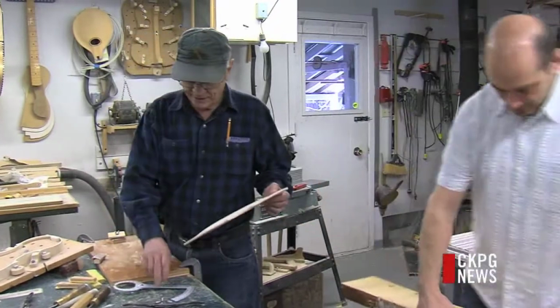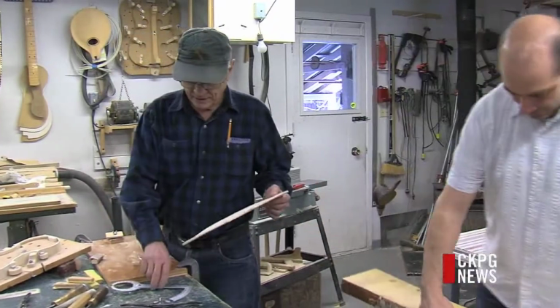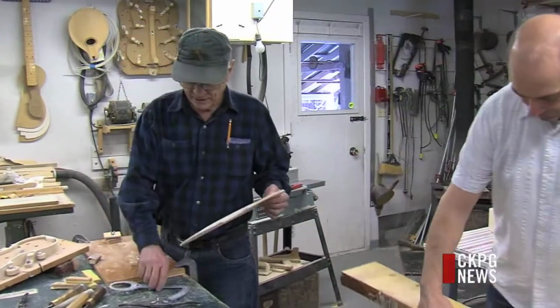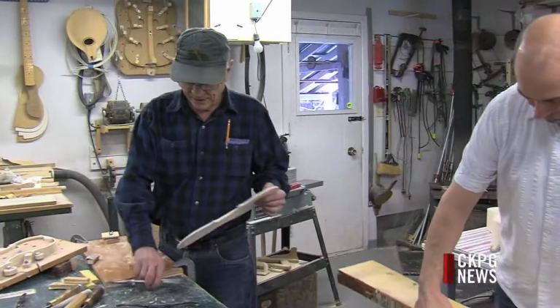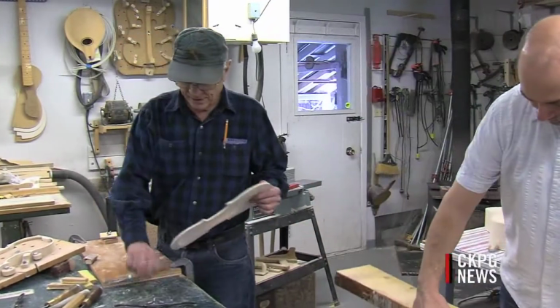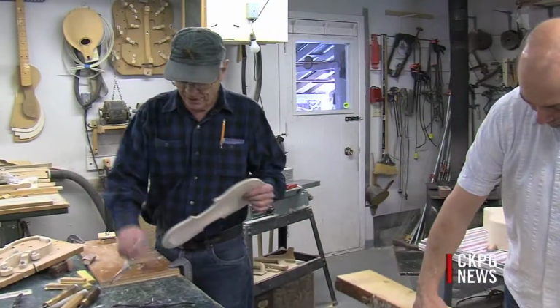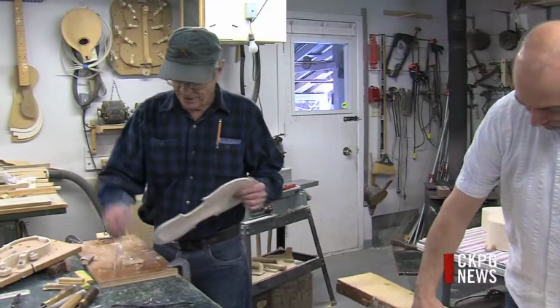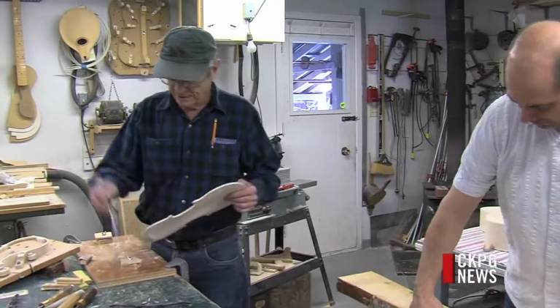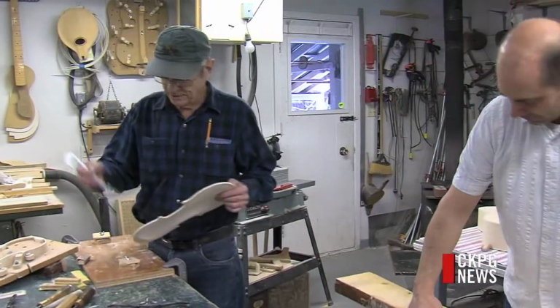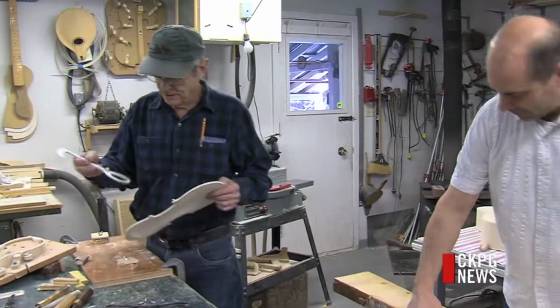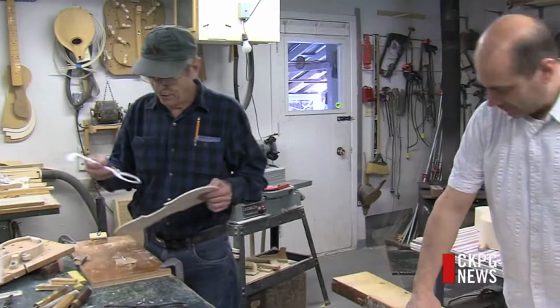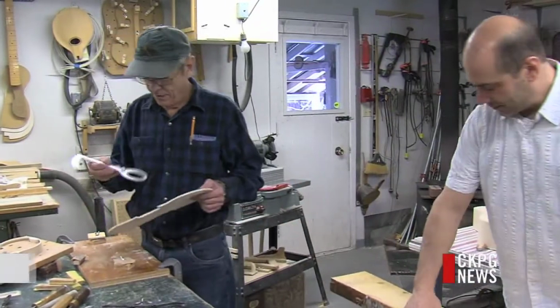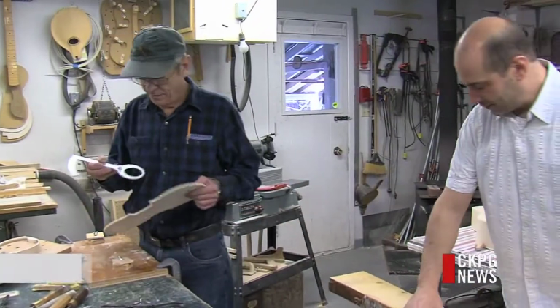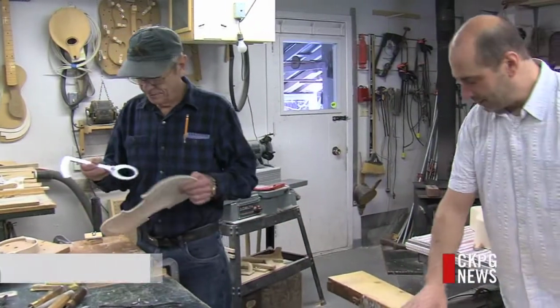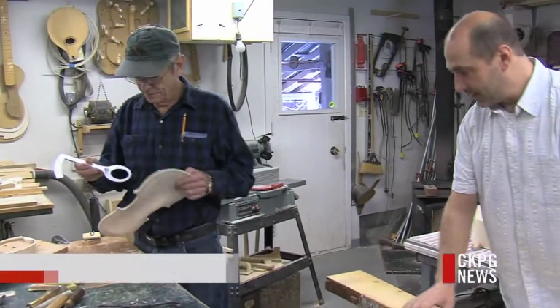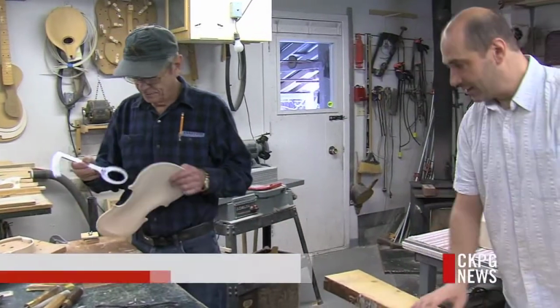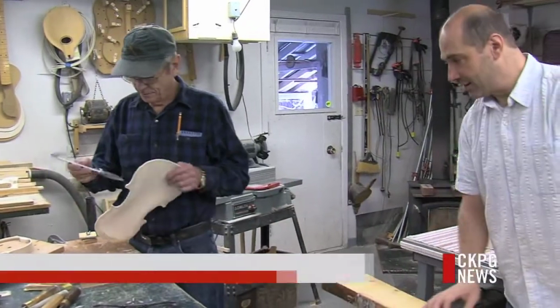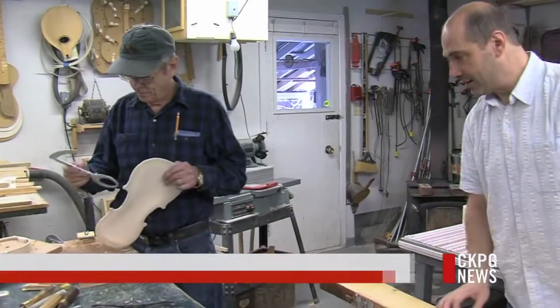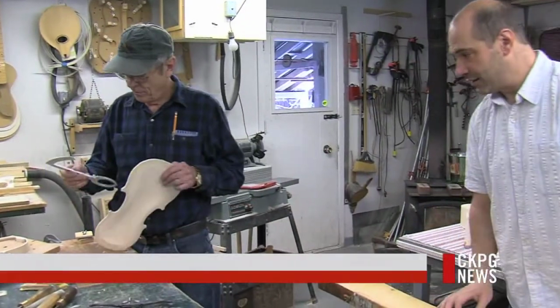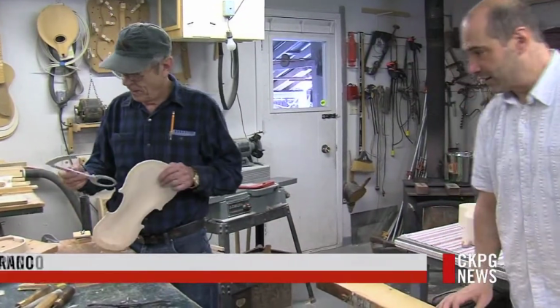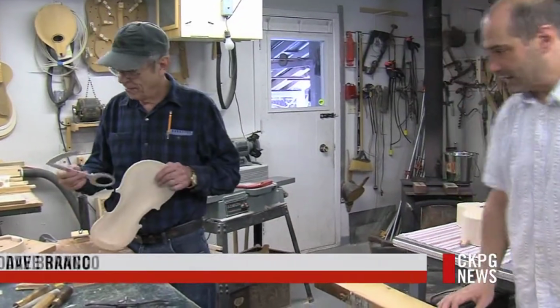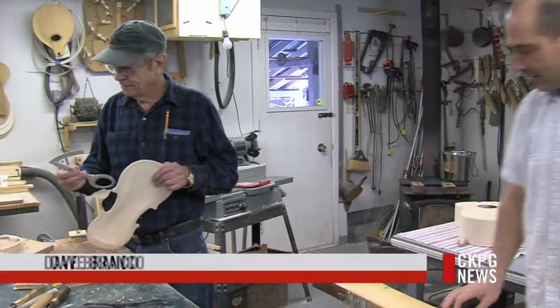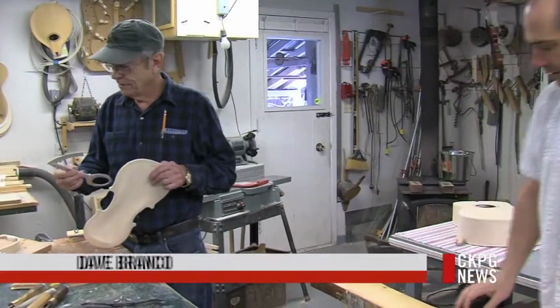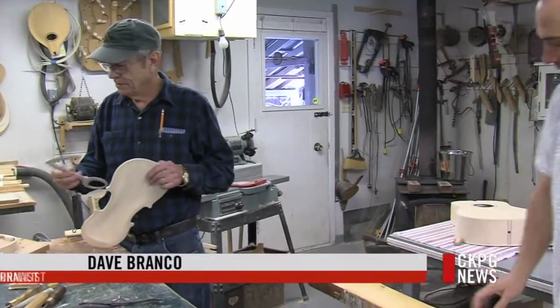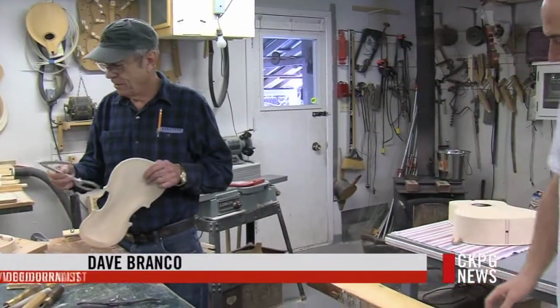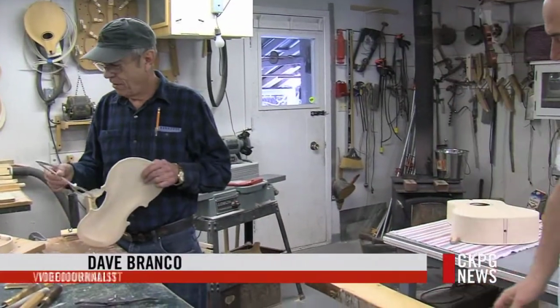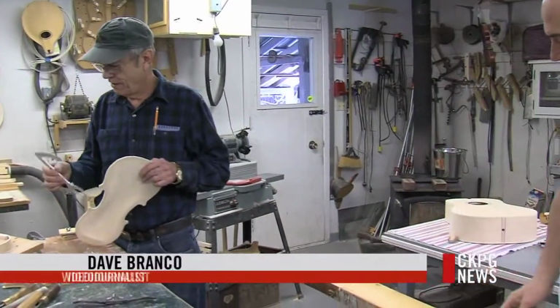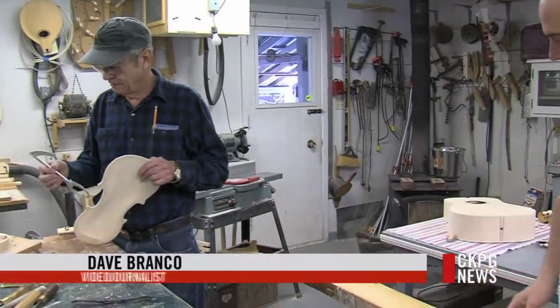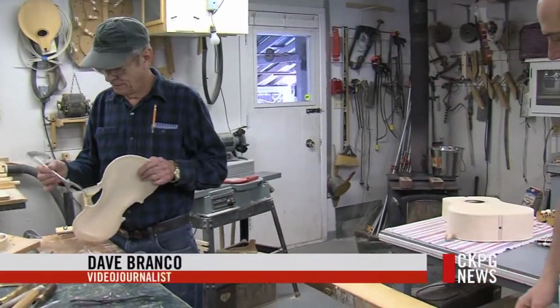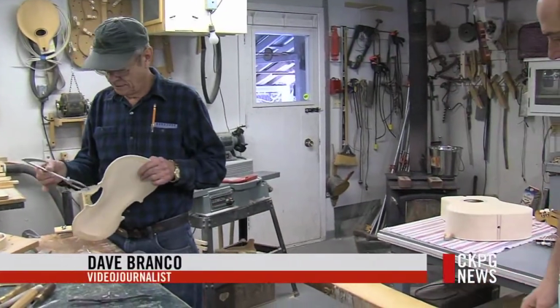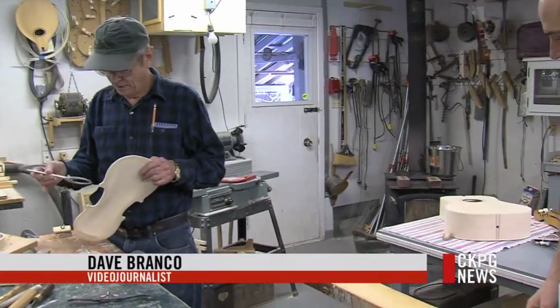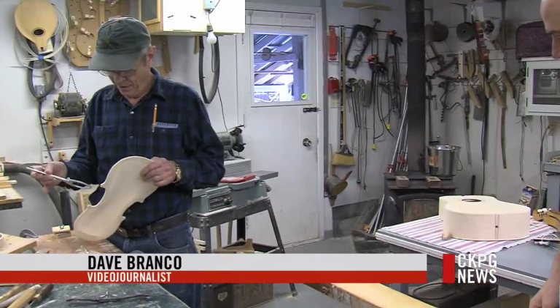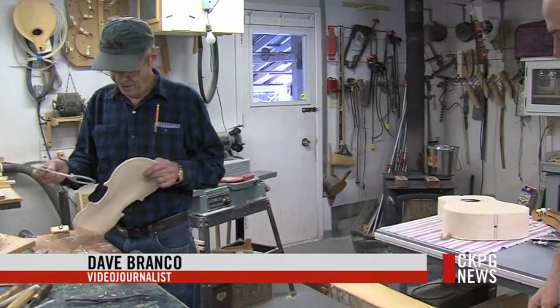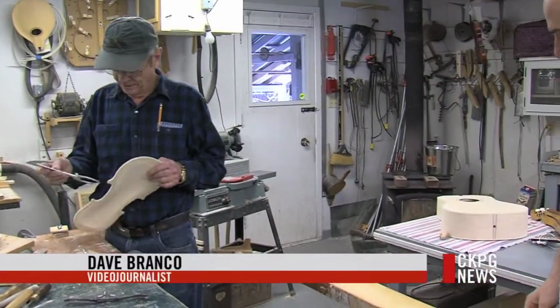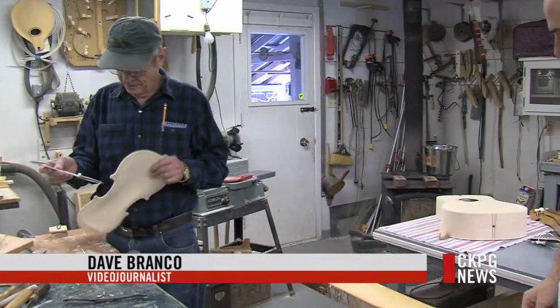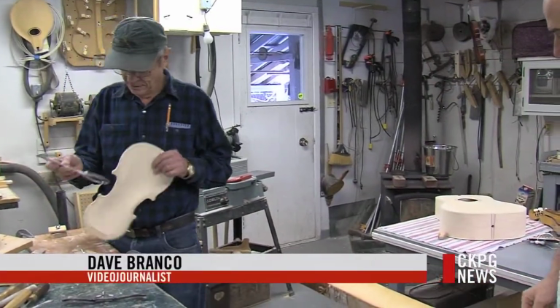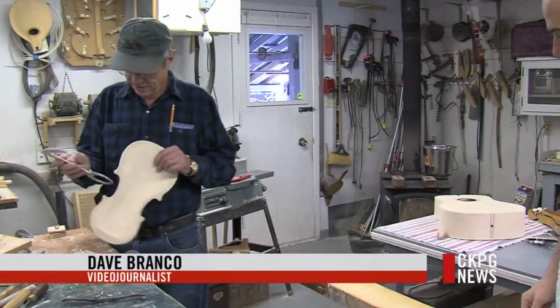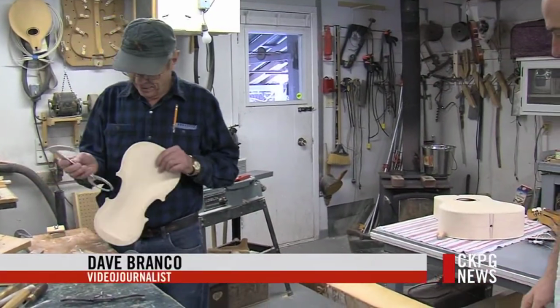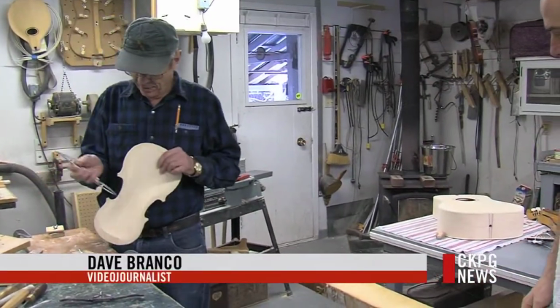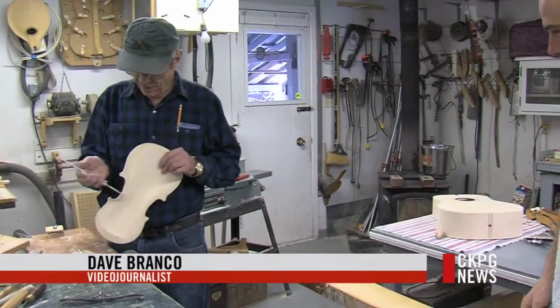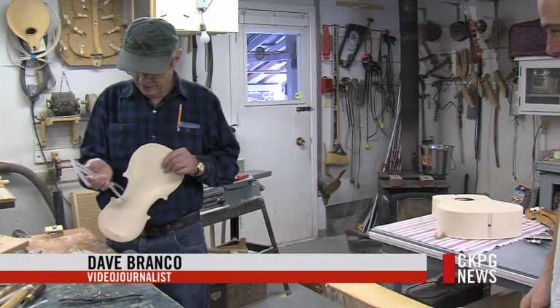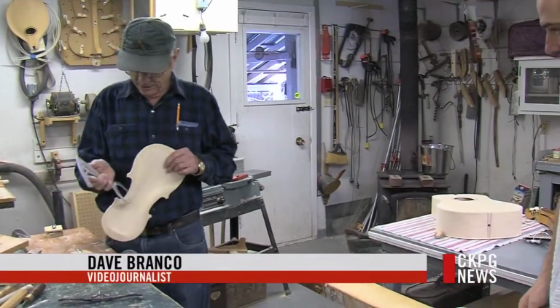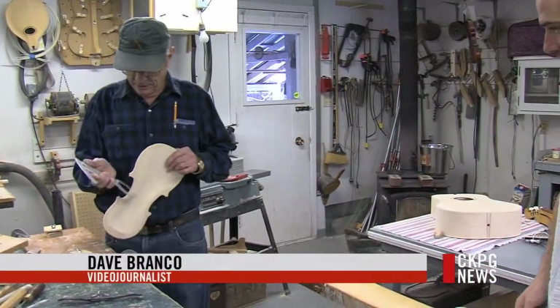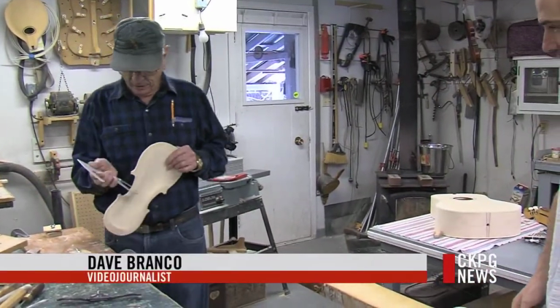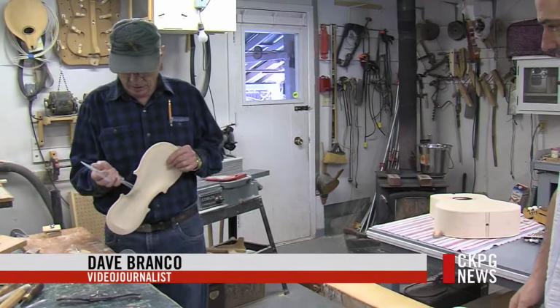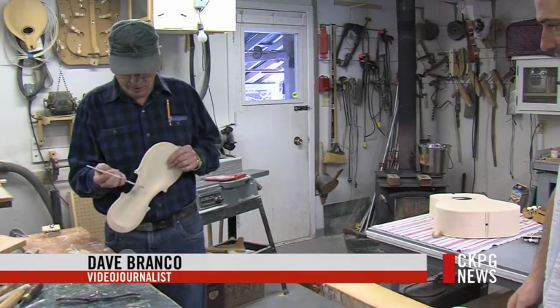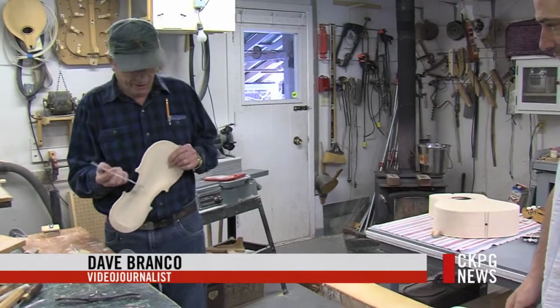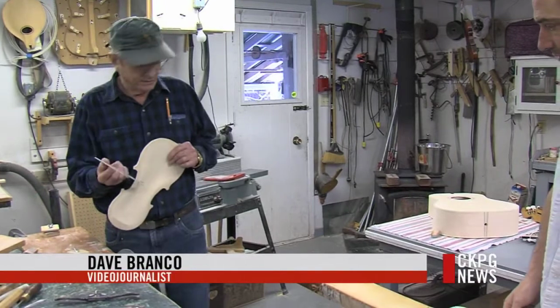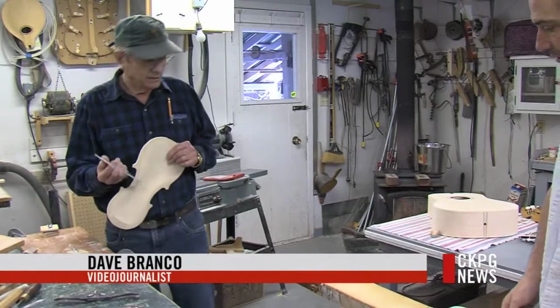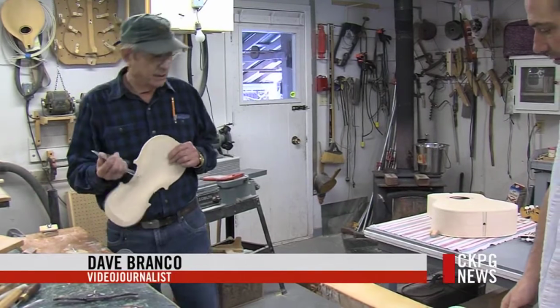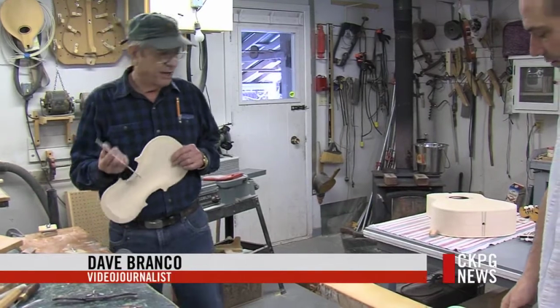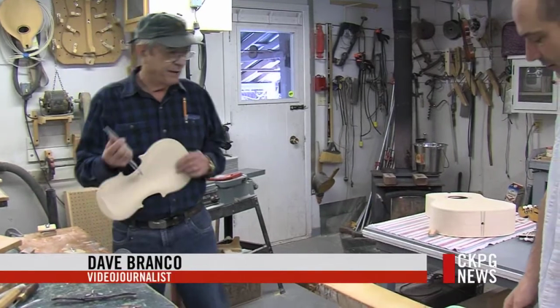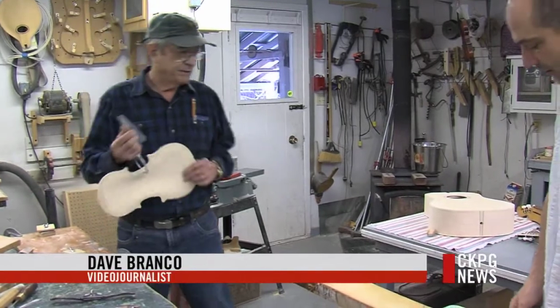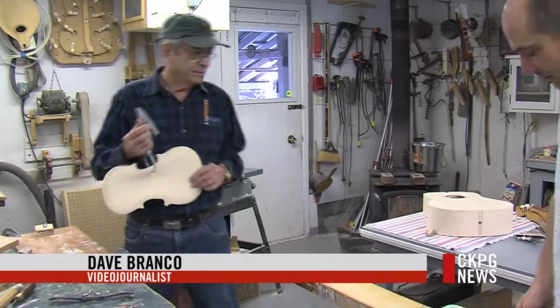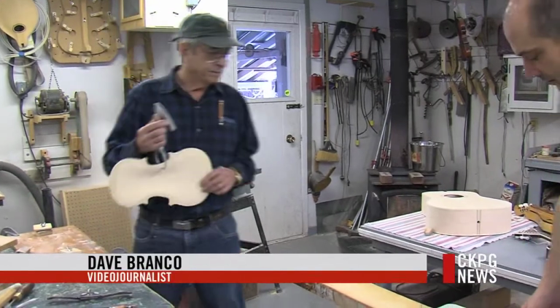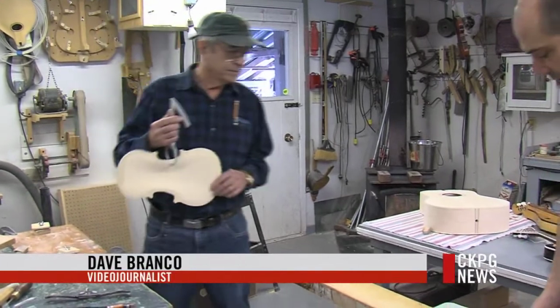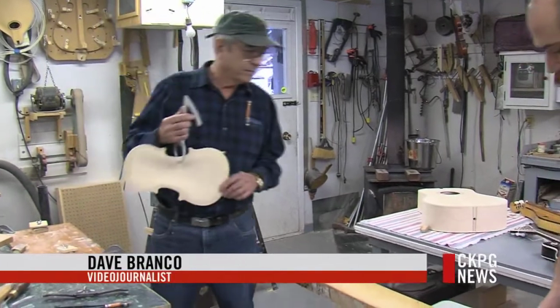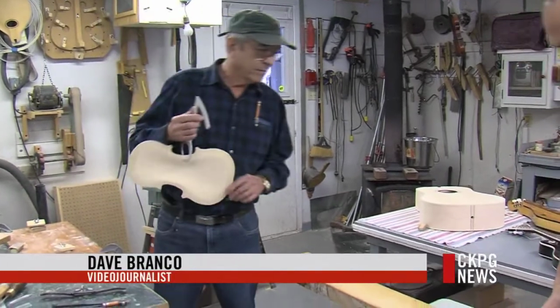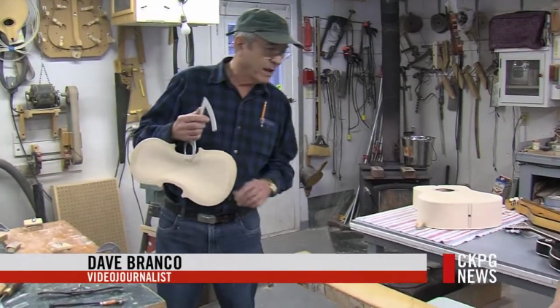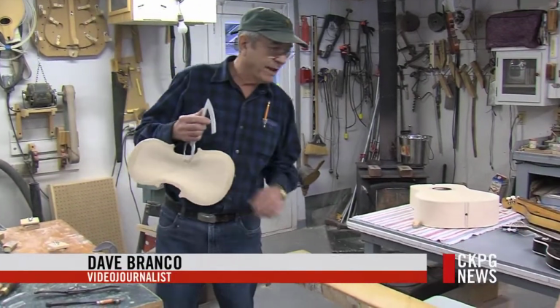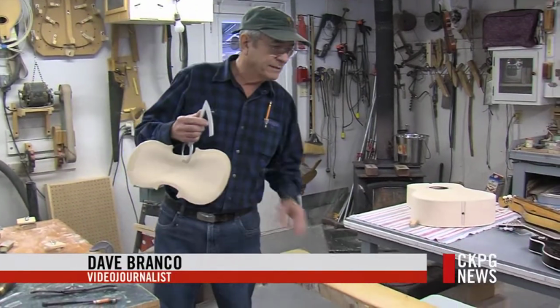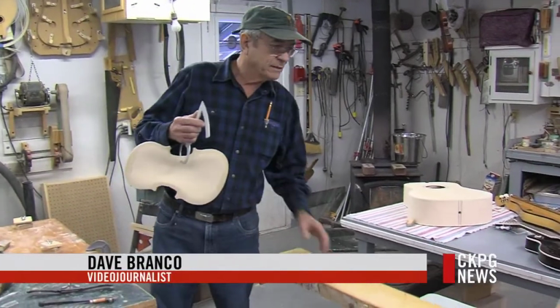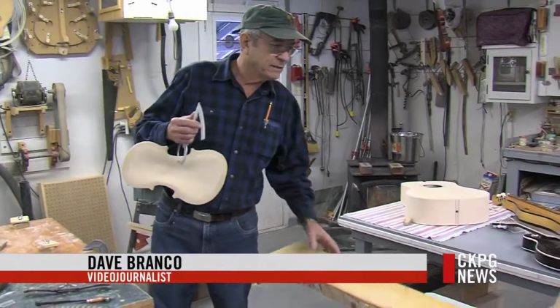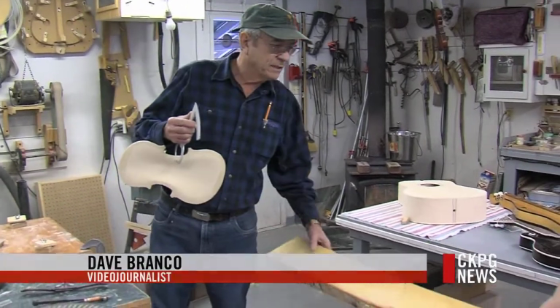For over 20 years, Jim Borden and his son Doug have worked together to build unique string instruments.